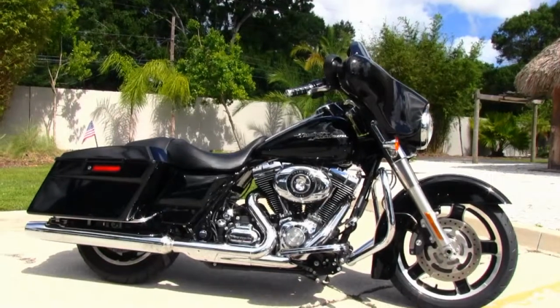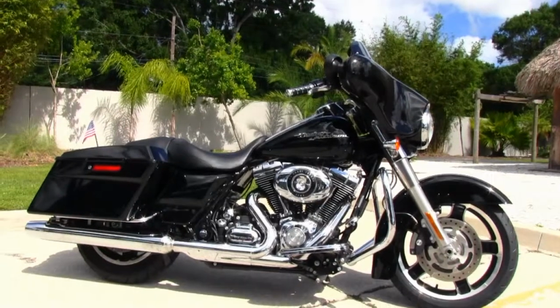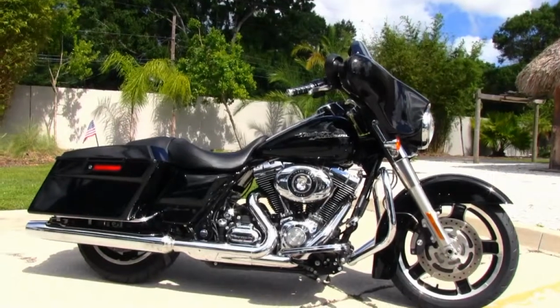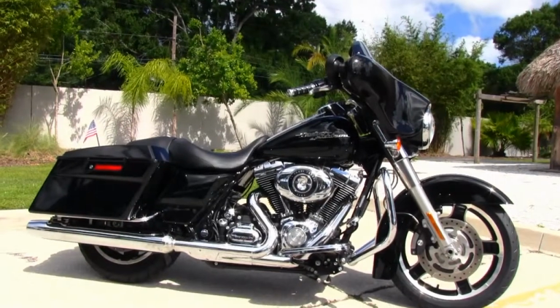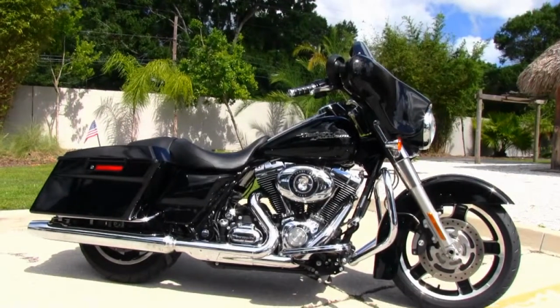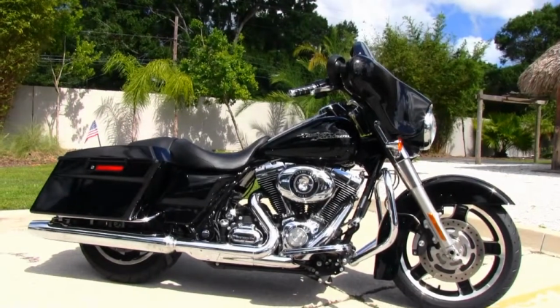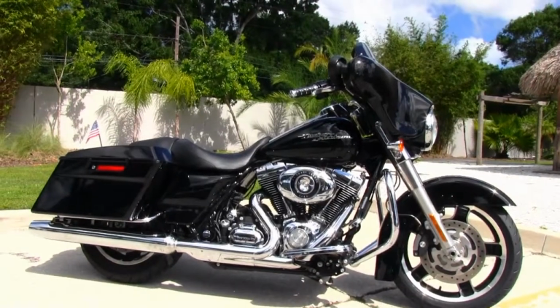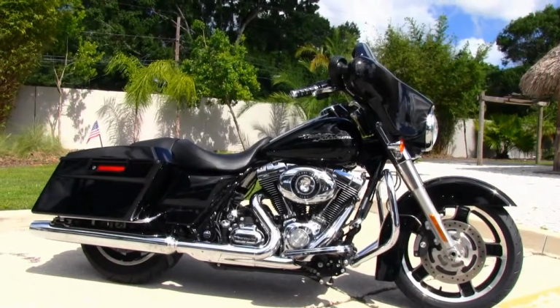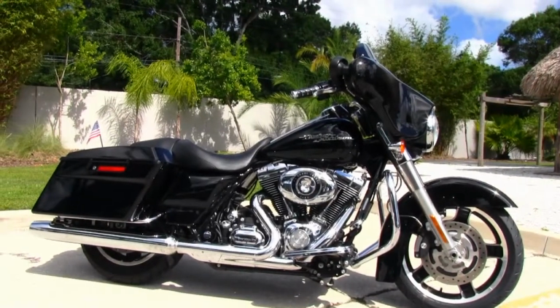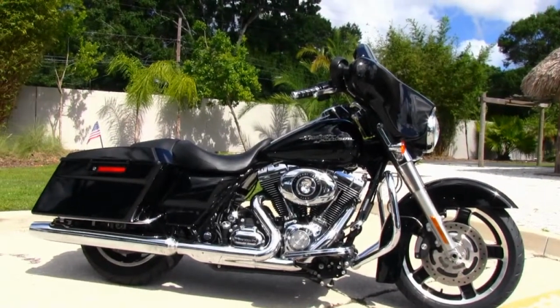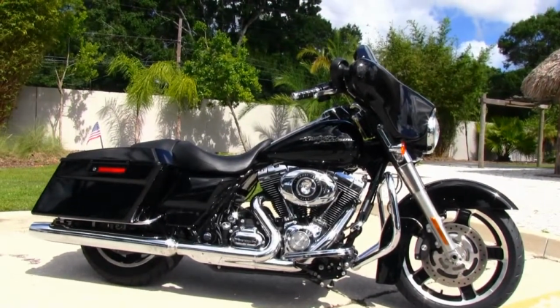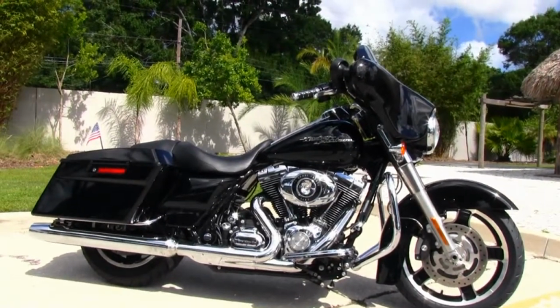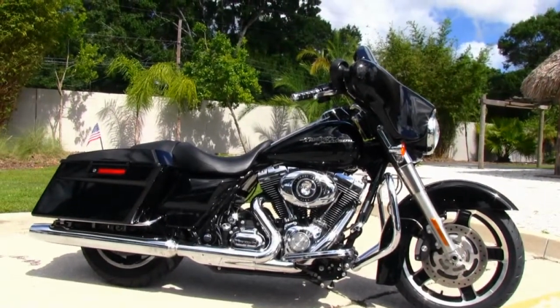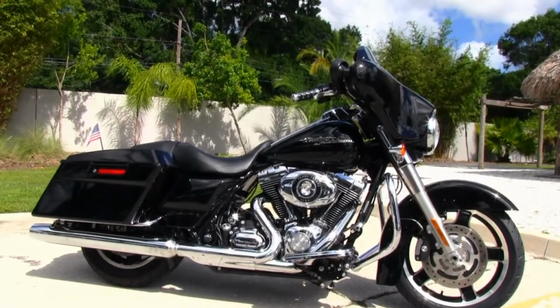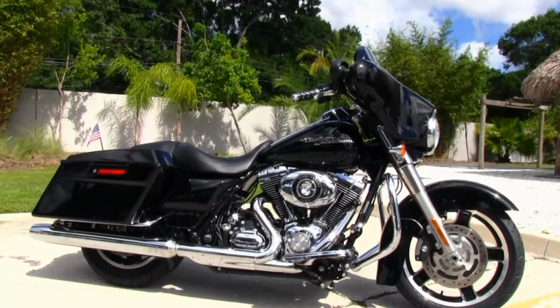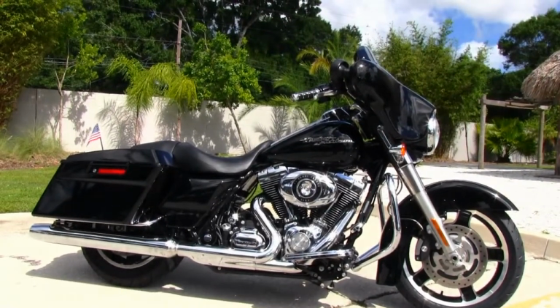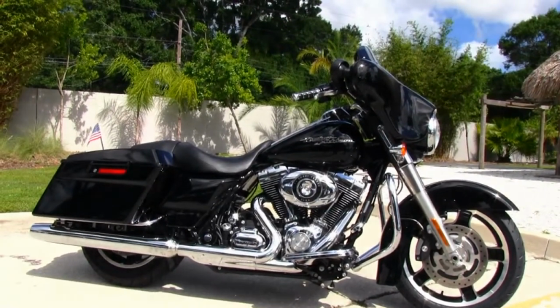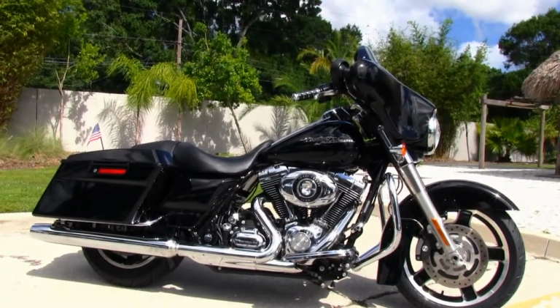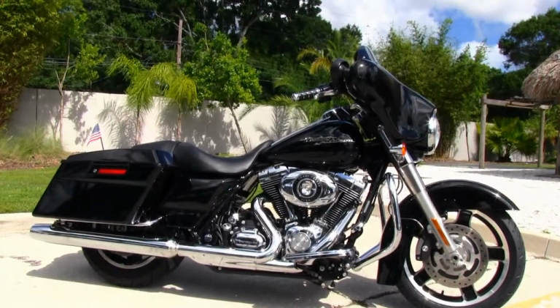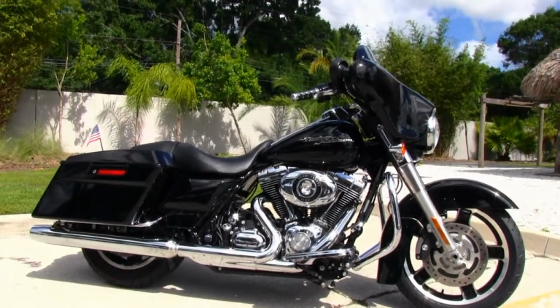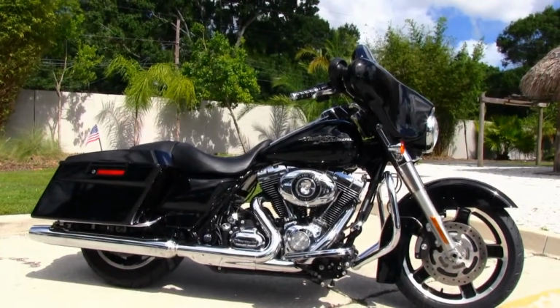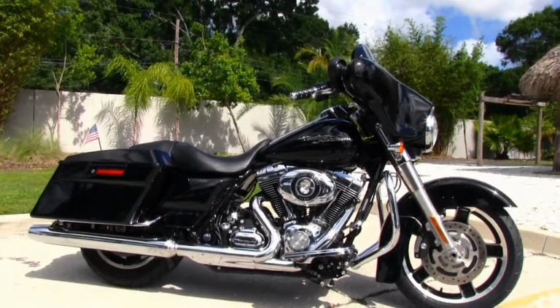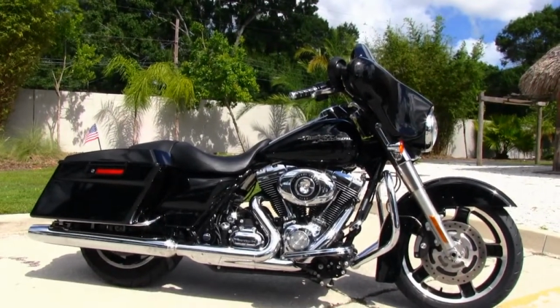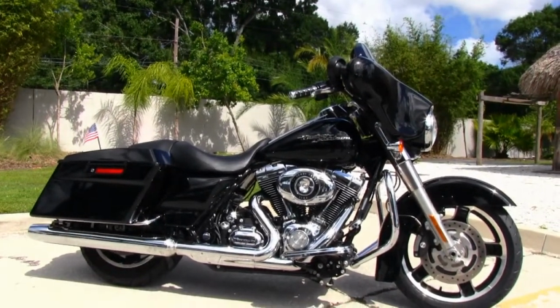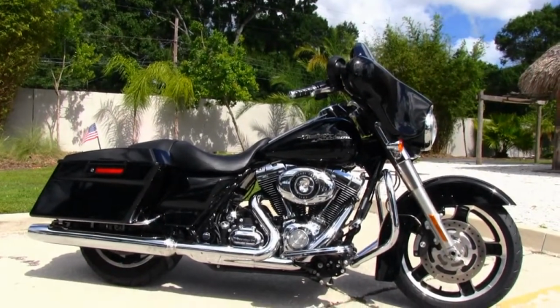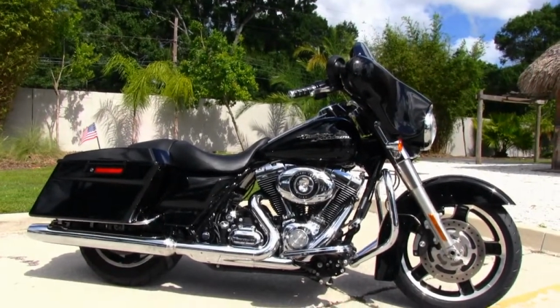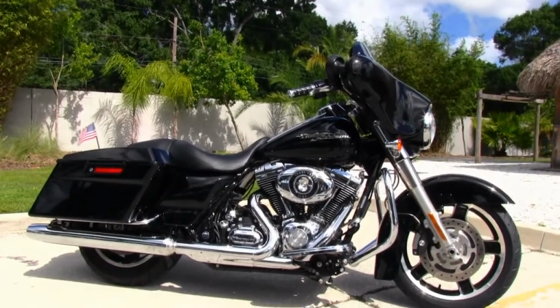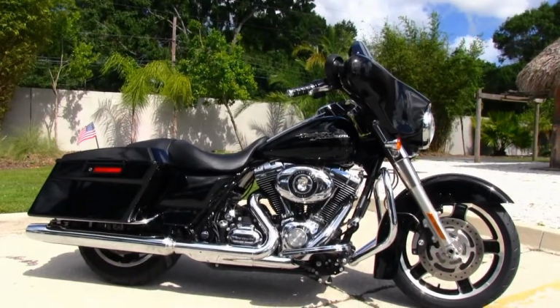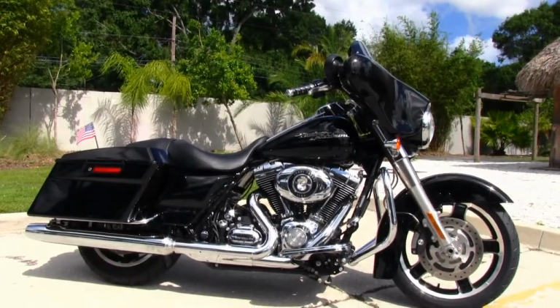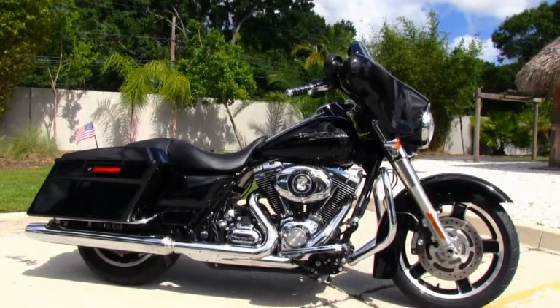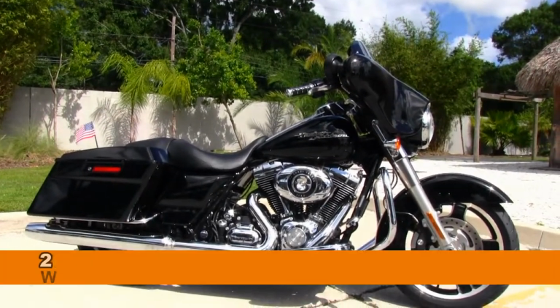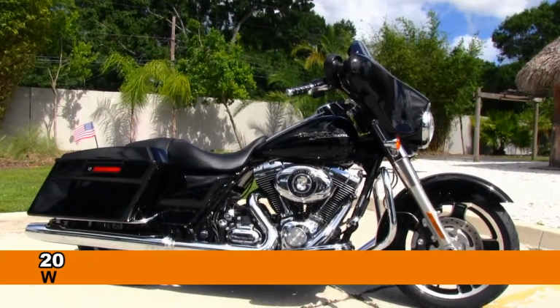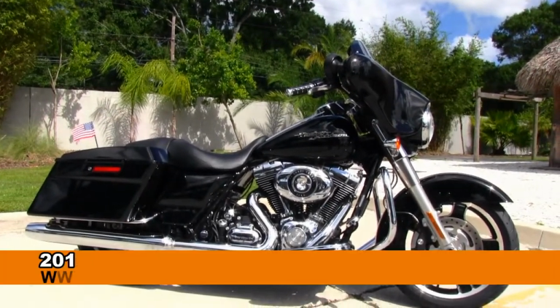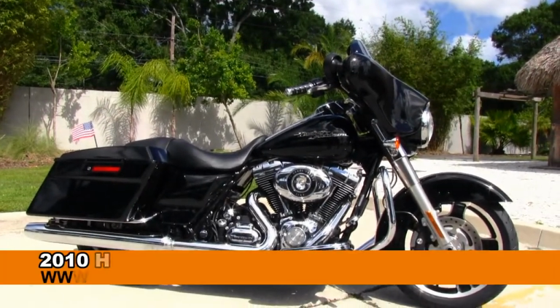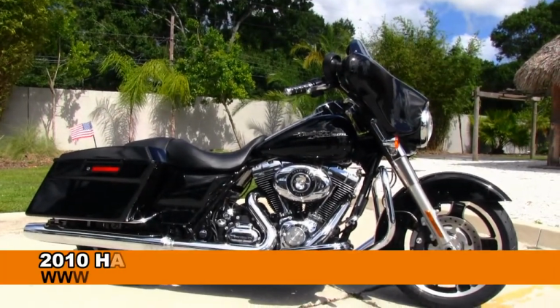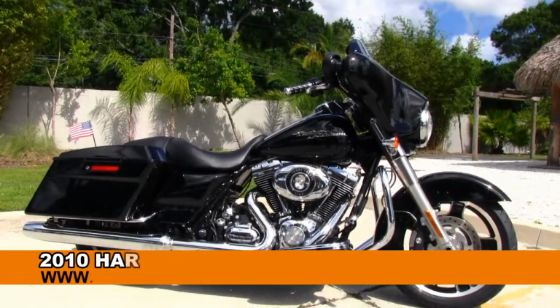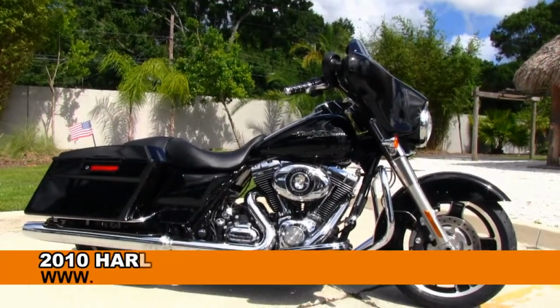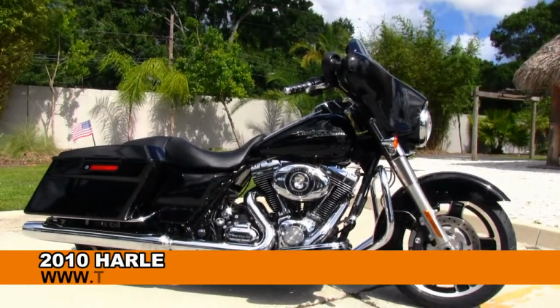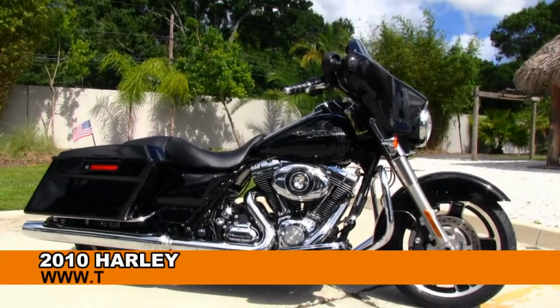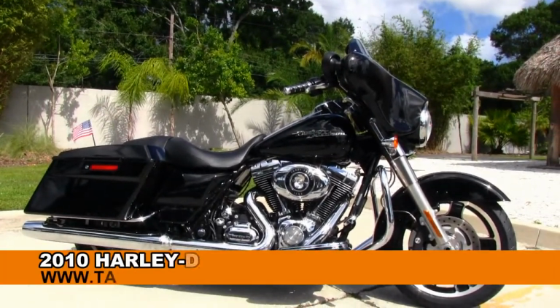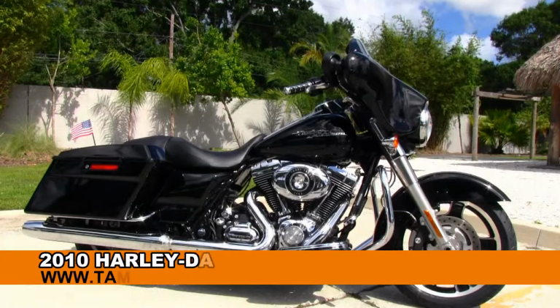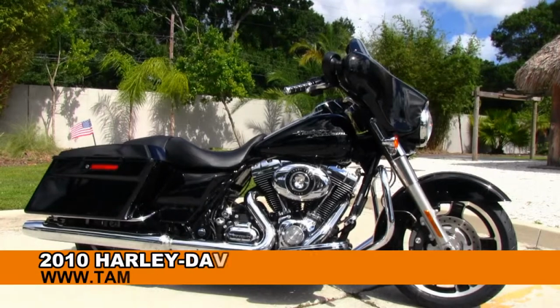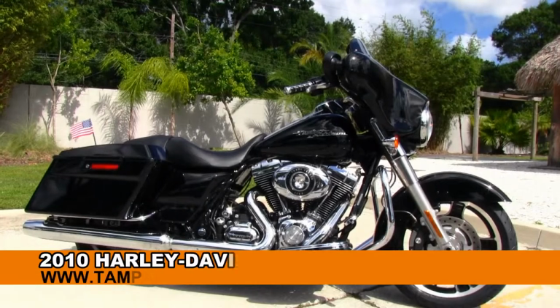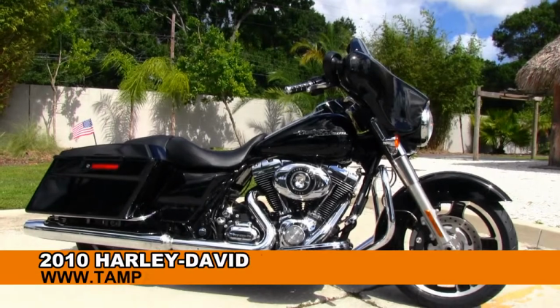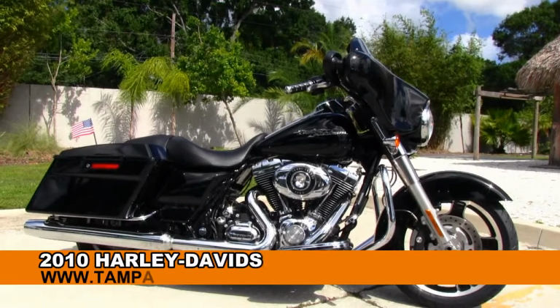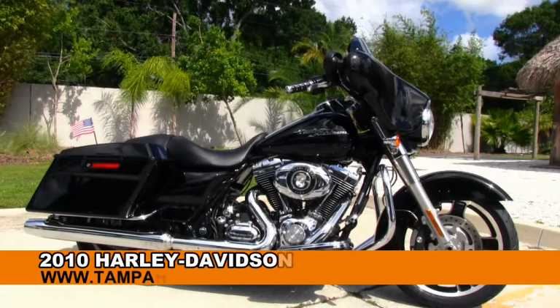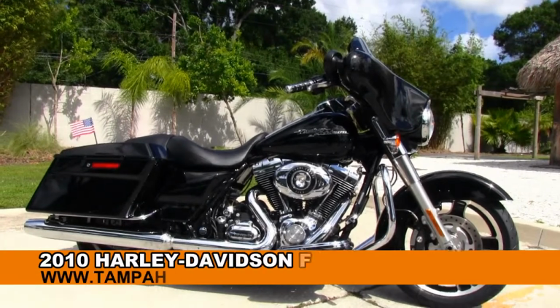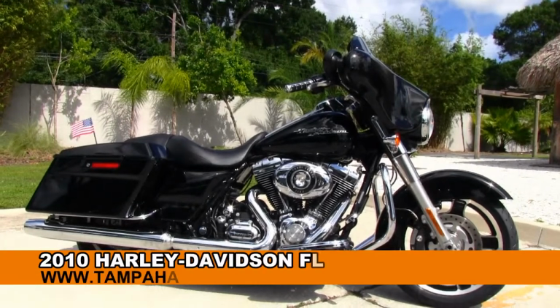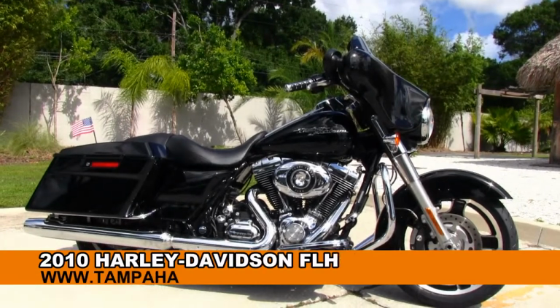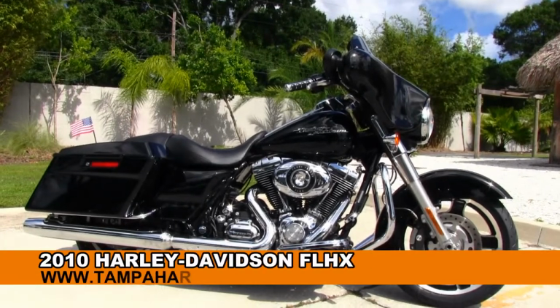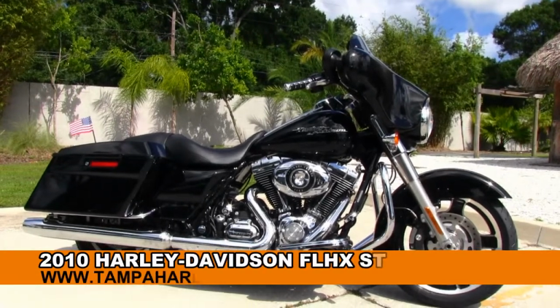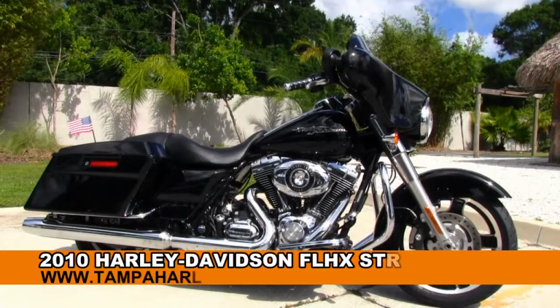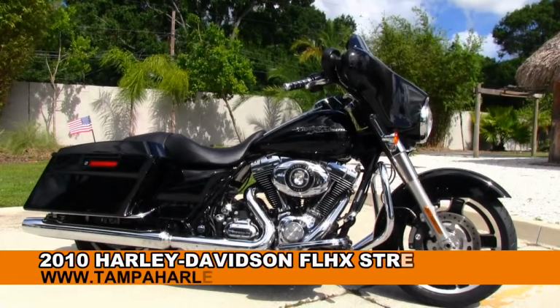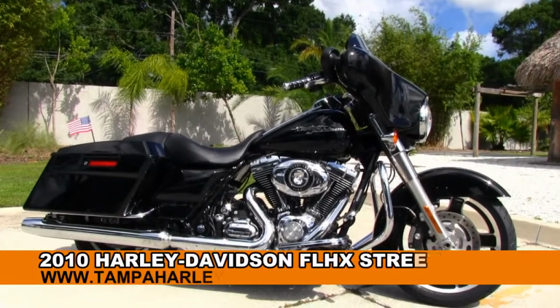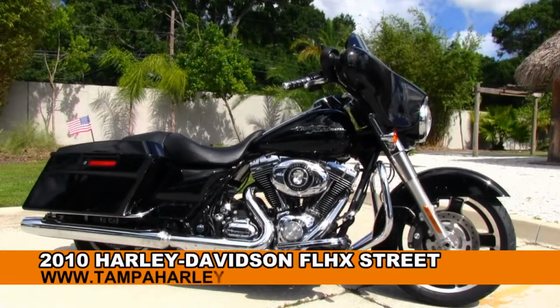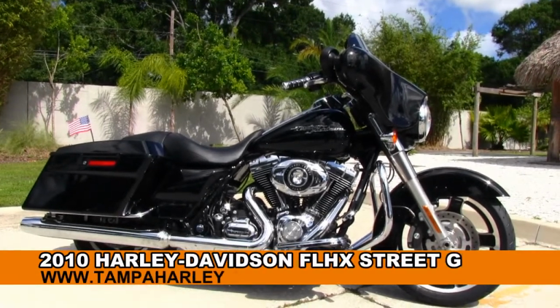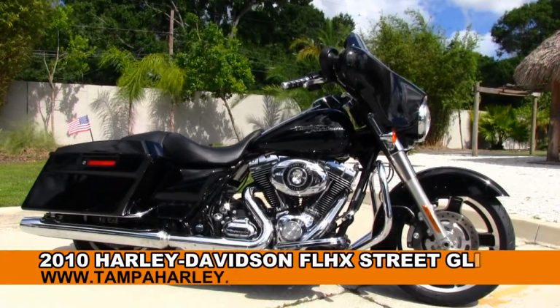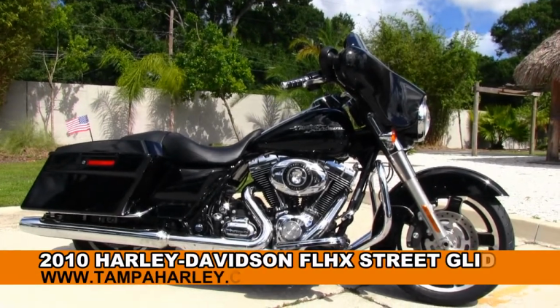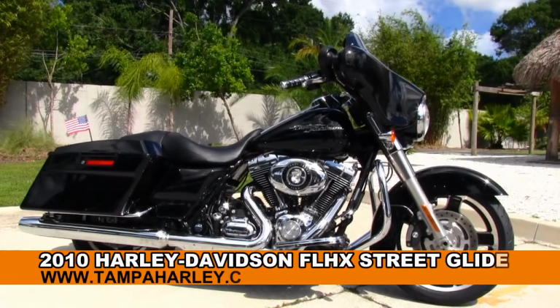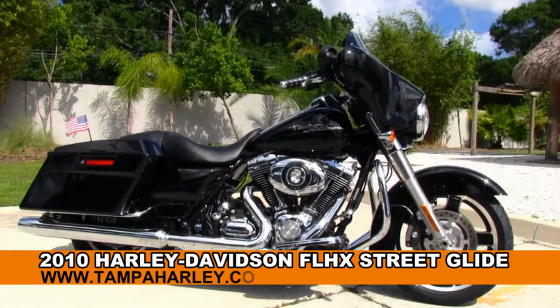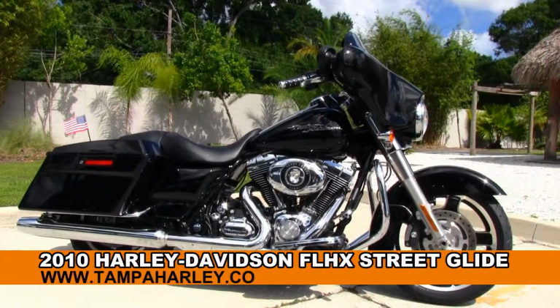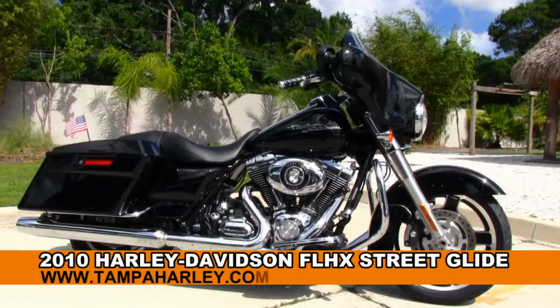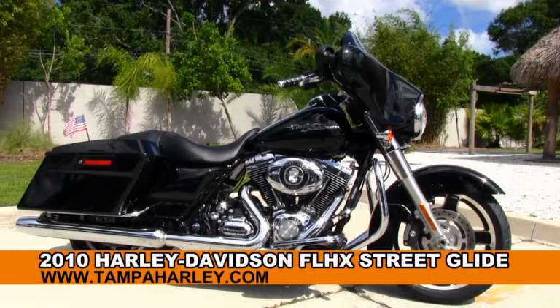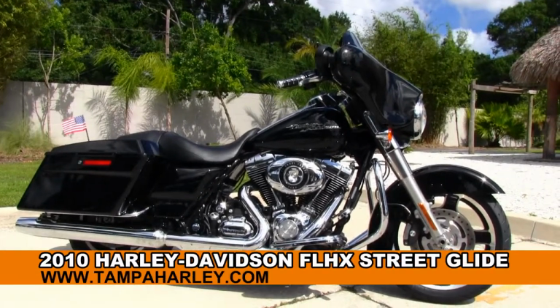Welcome everyone to the world famous Harley-Davidson of Tampa. Today I've got for you the stellar used 2010 Street Glide.